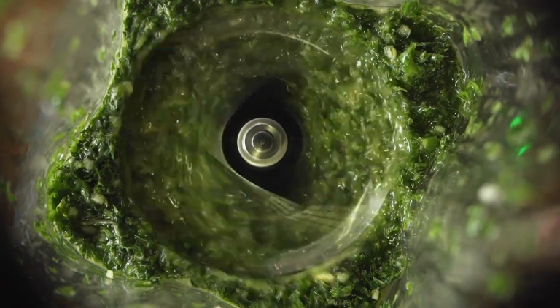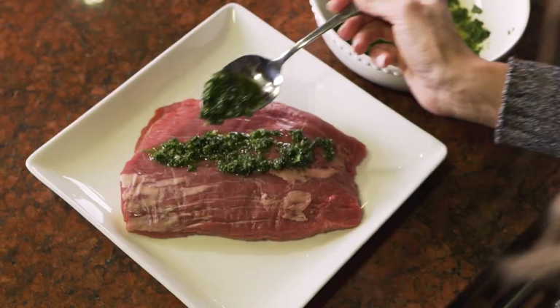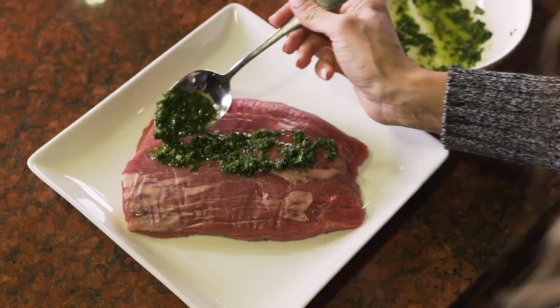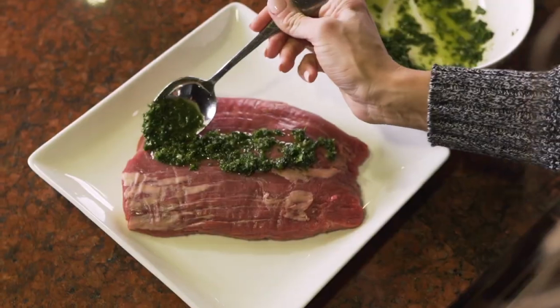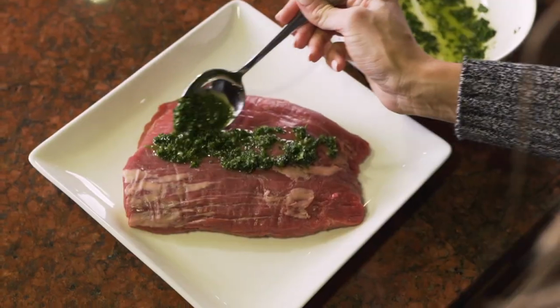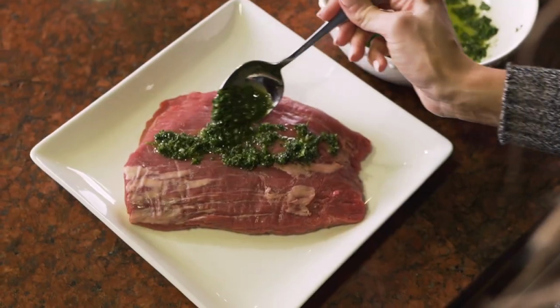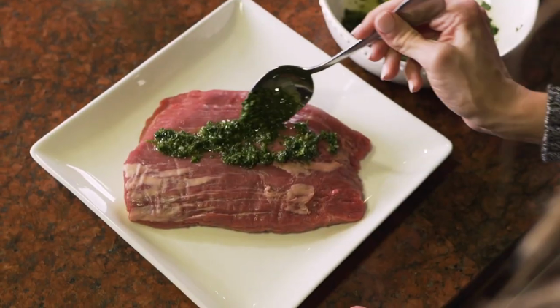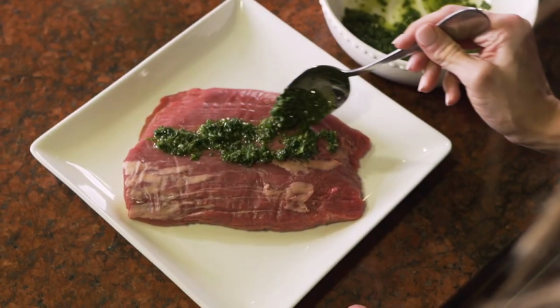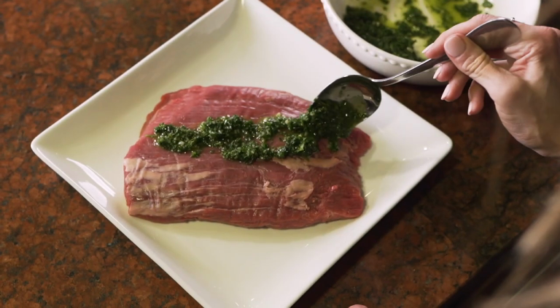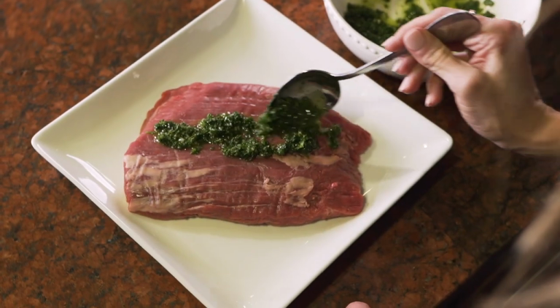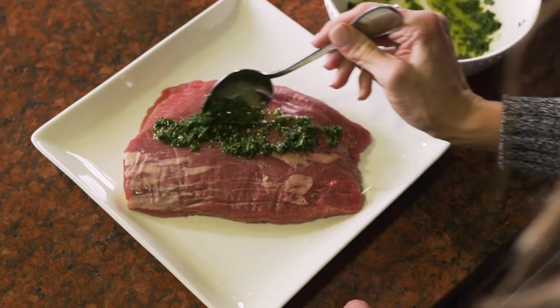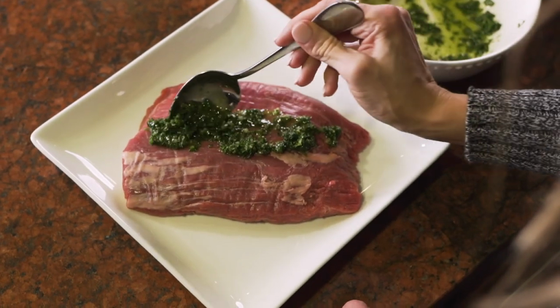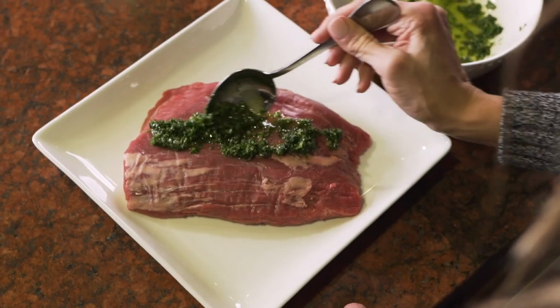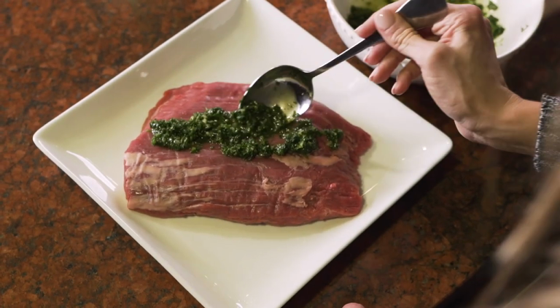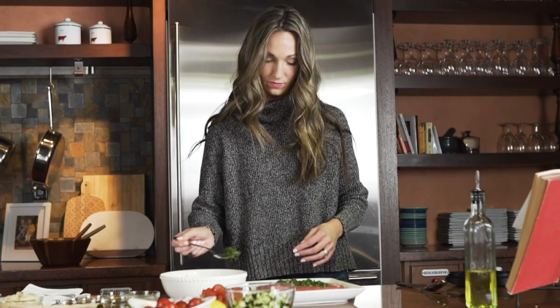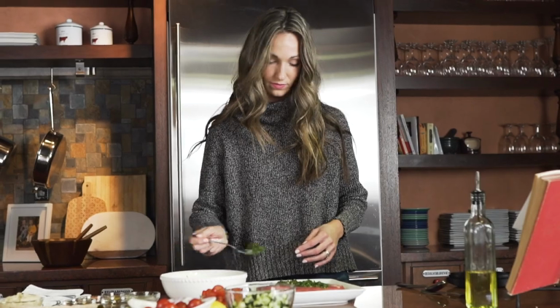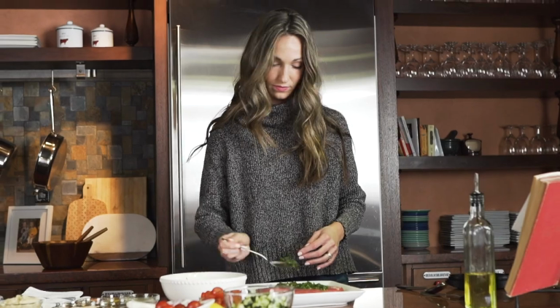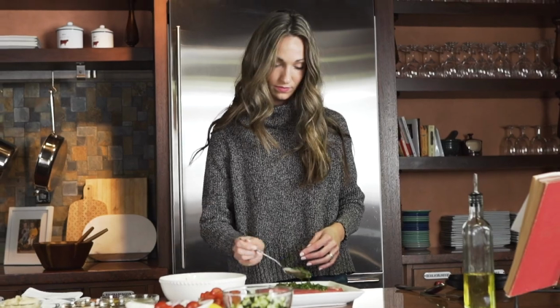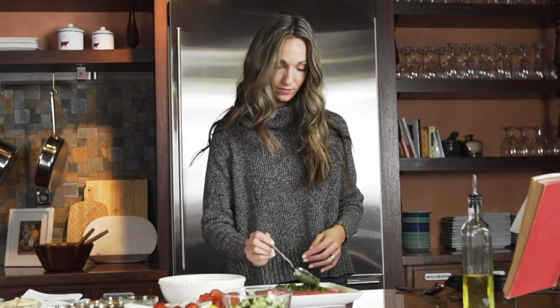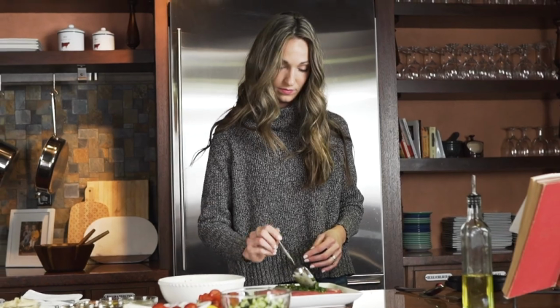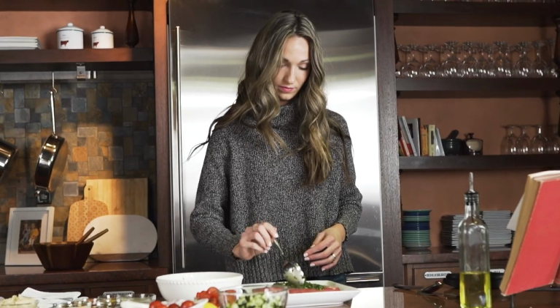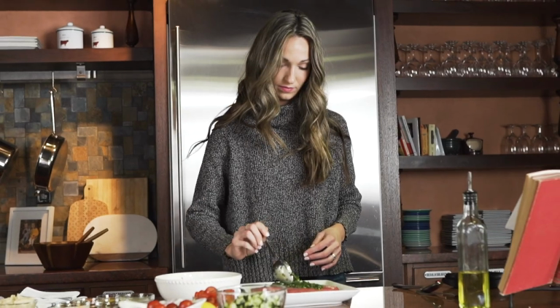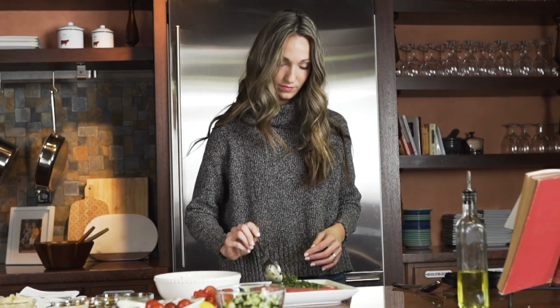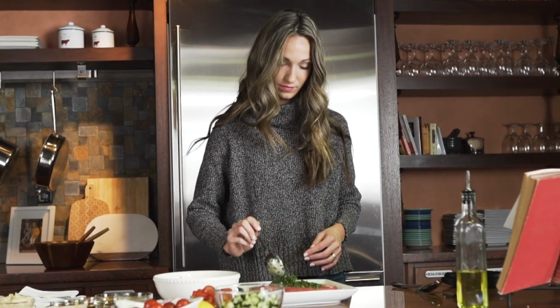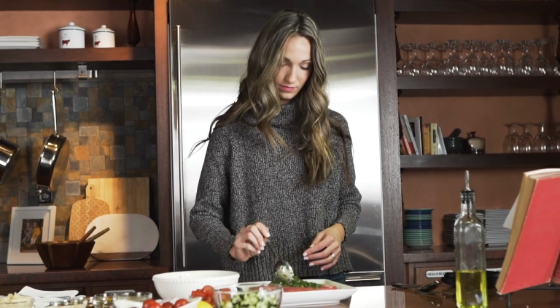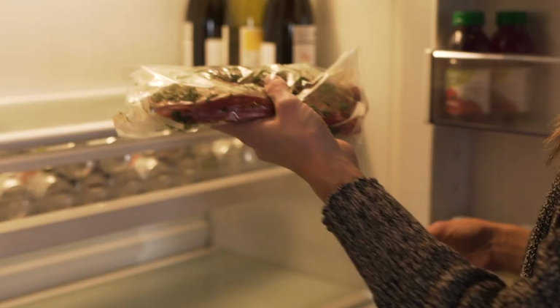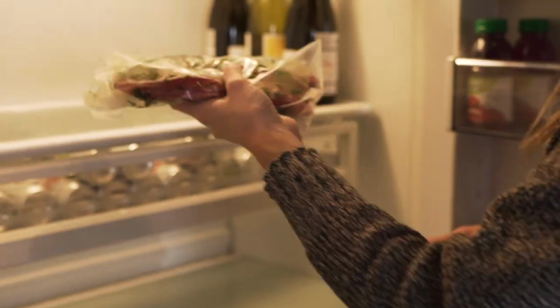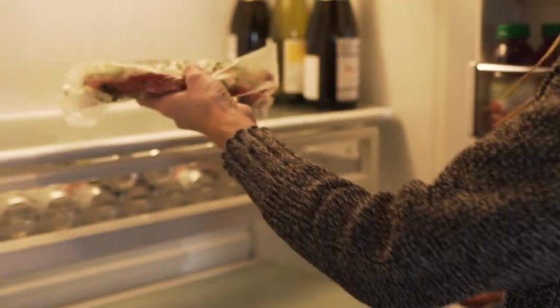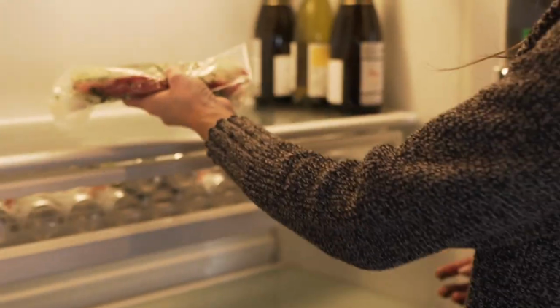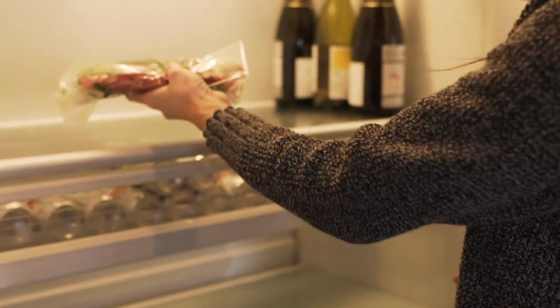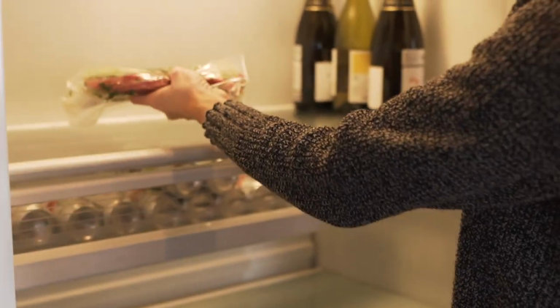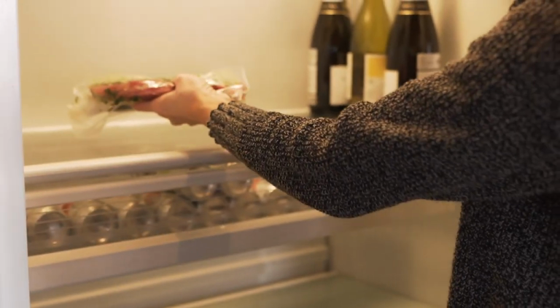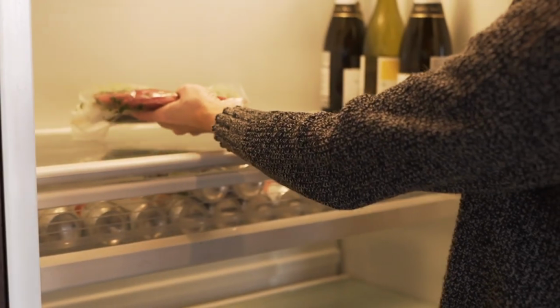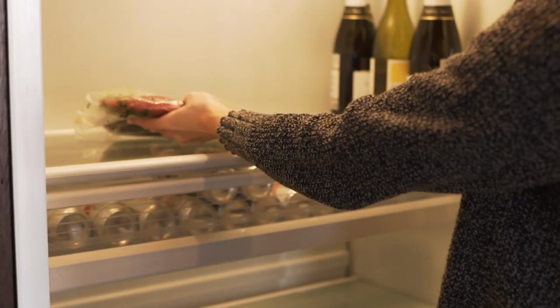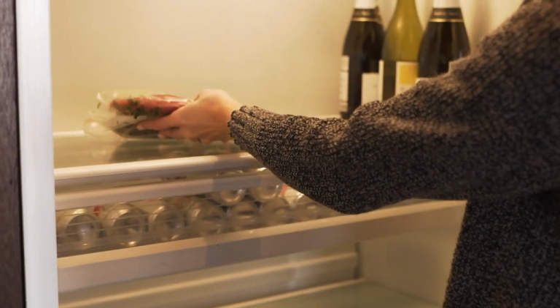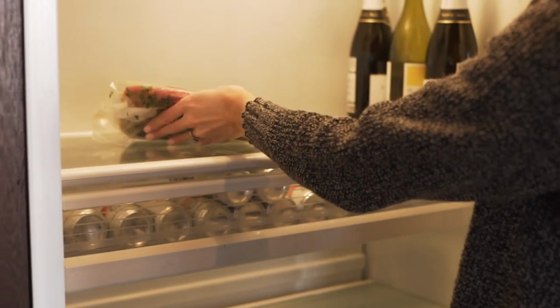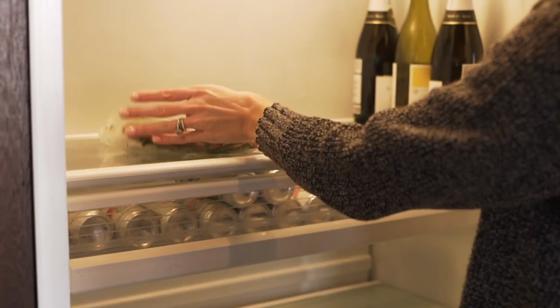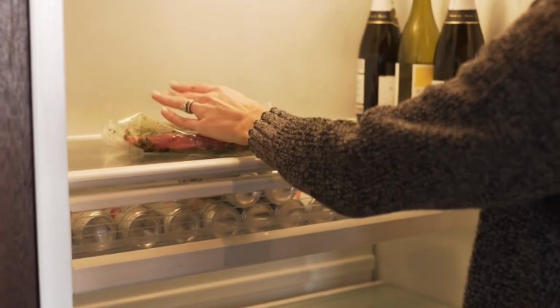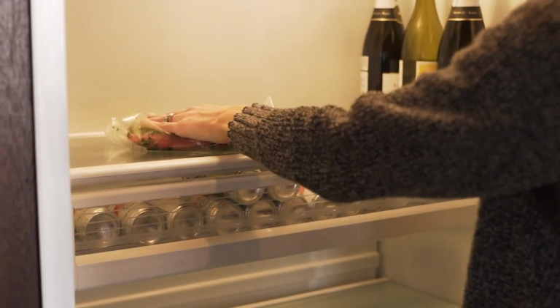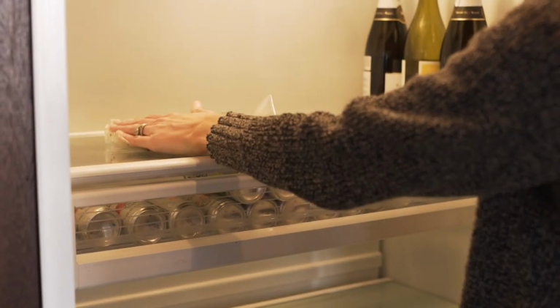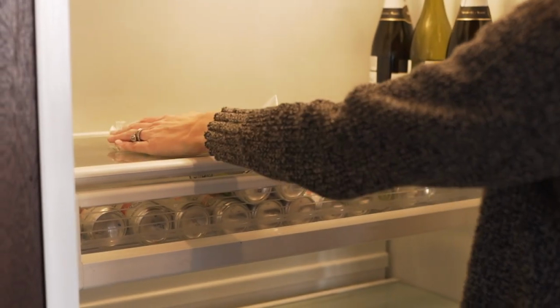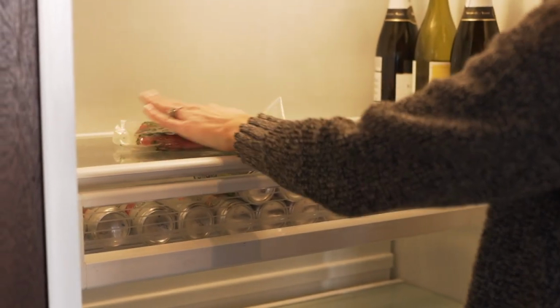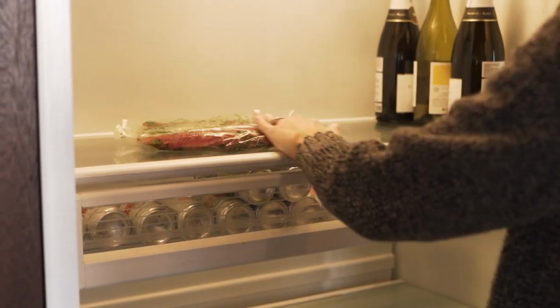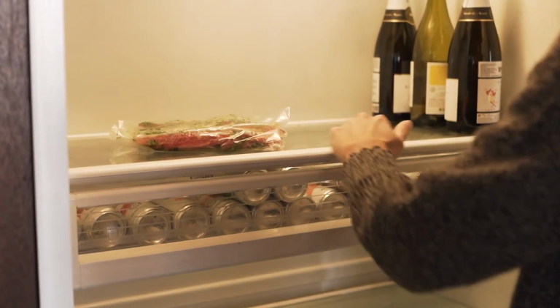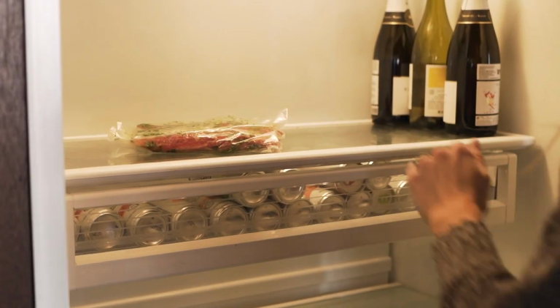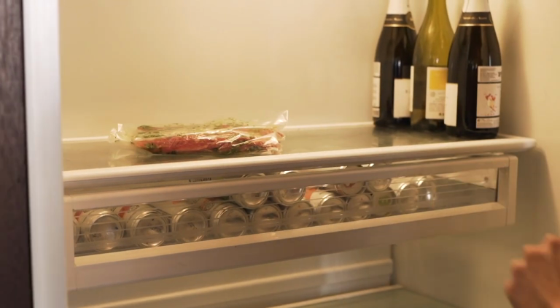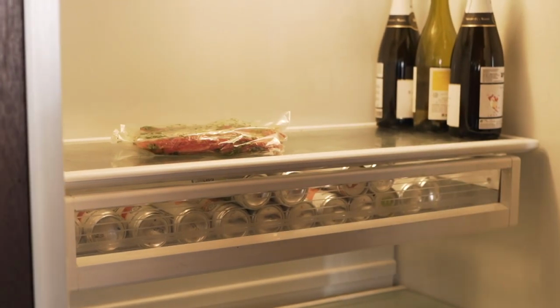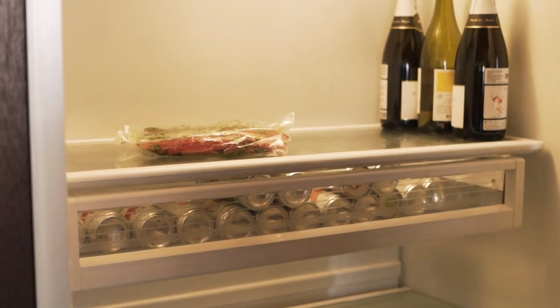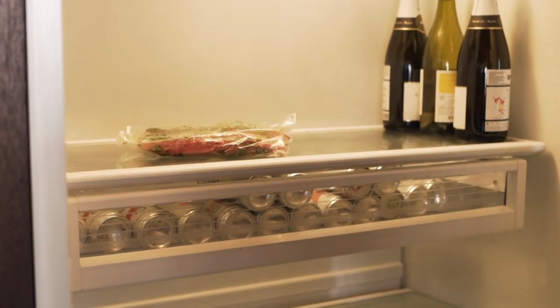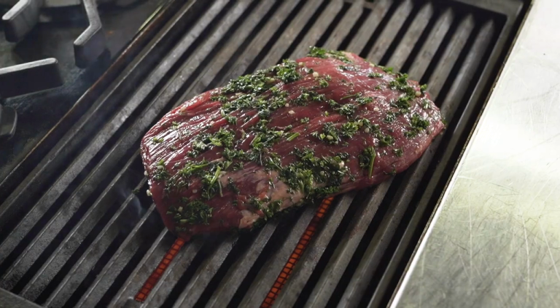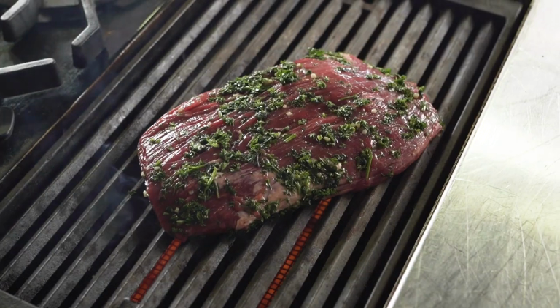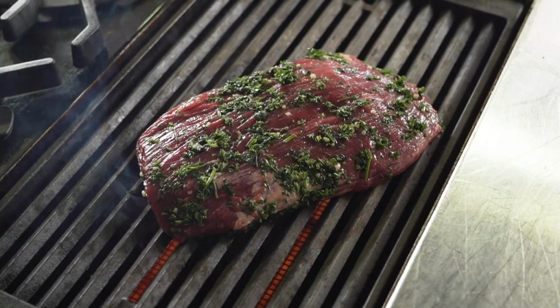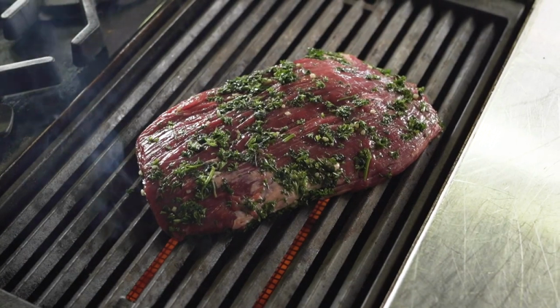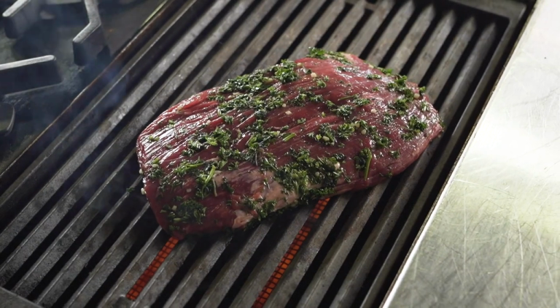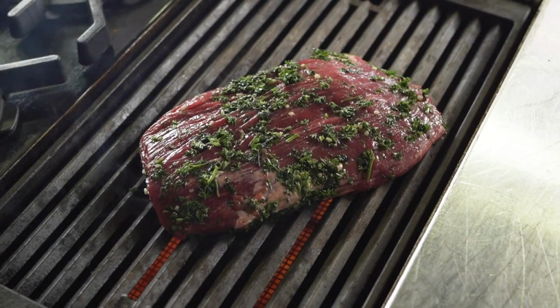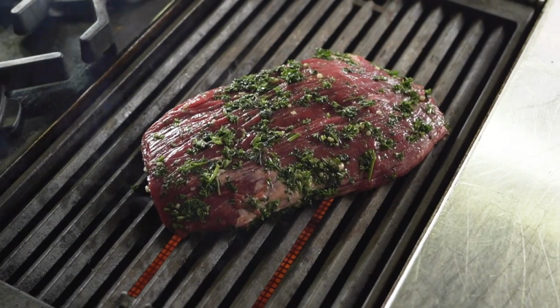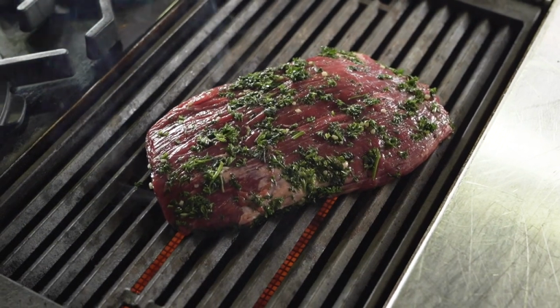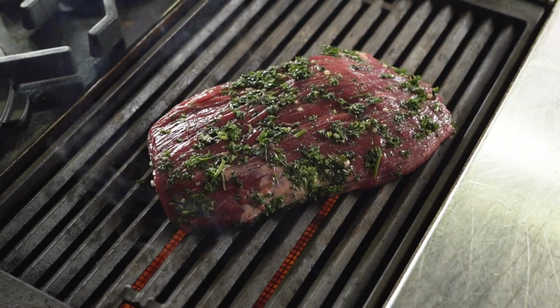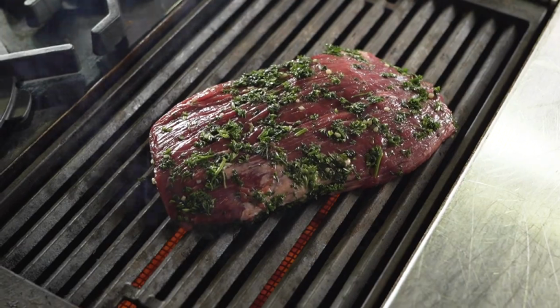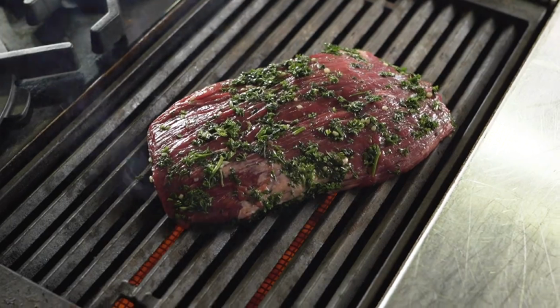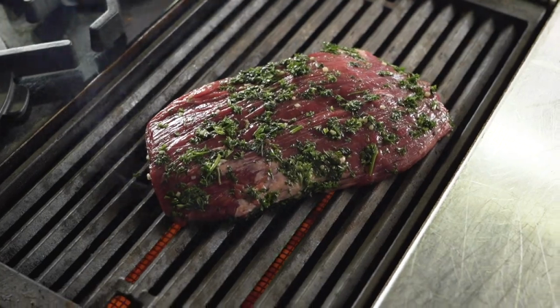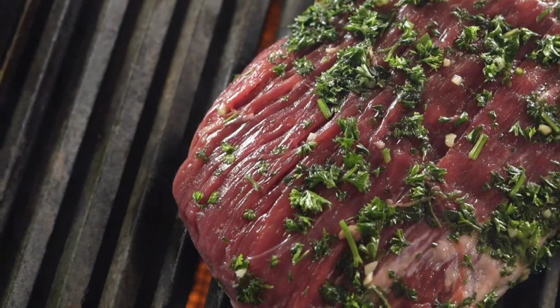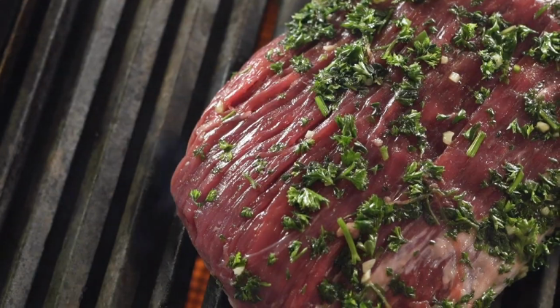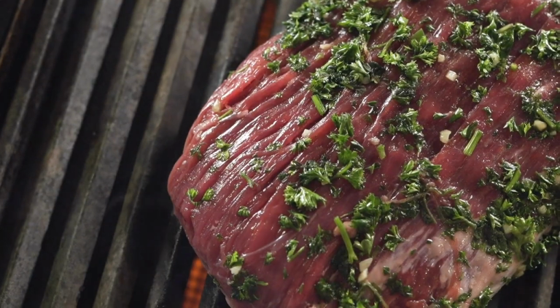Once your steak has marinated either six hours or overnight if you need to prepare it the night before, take your steak out of the fridge and start grilling.